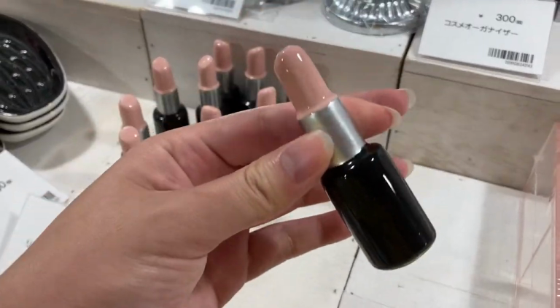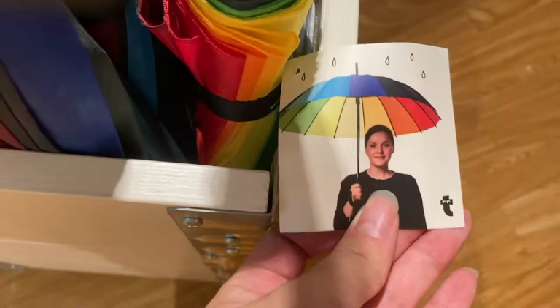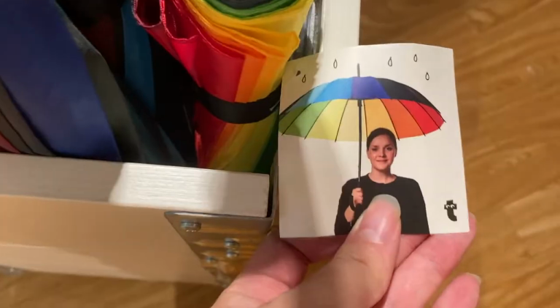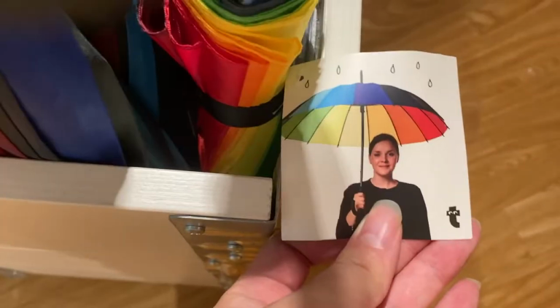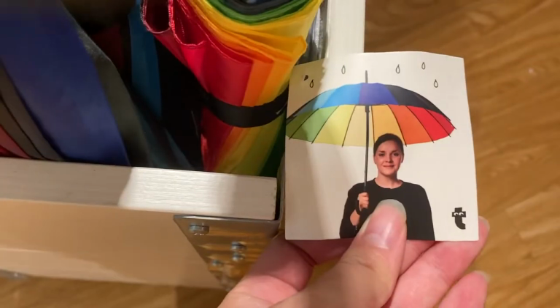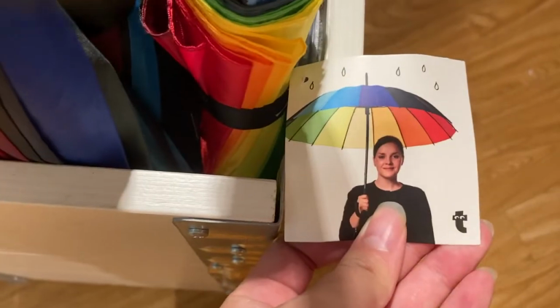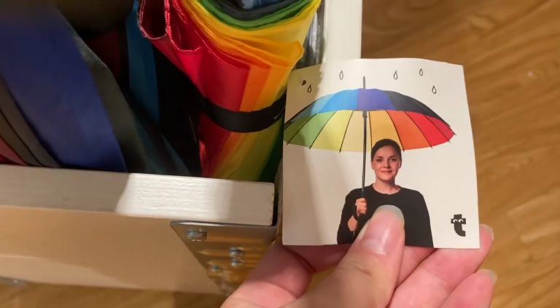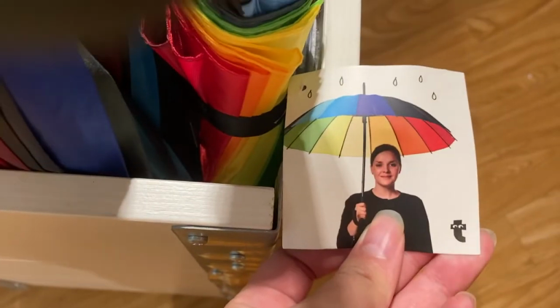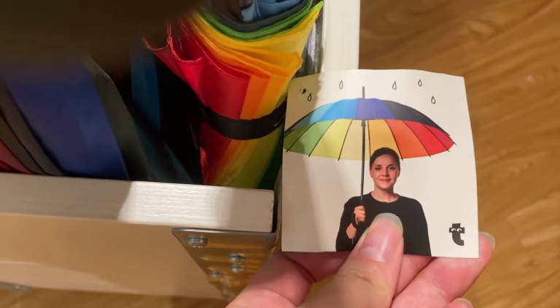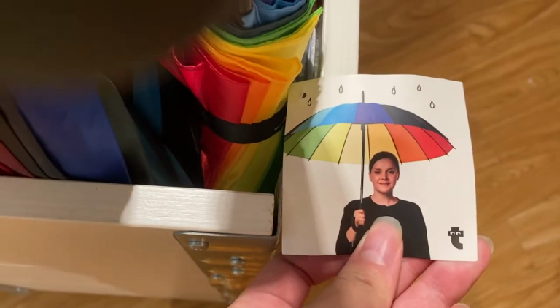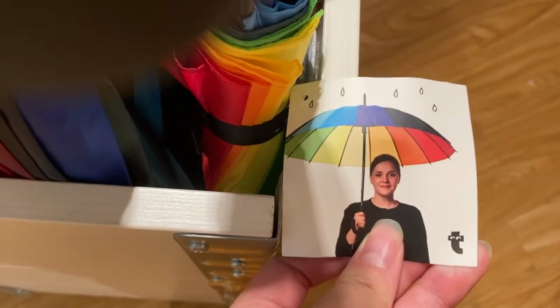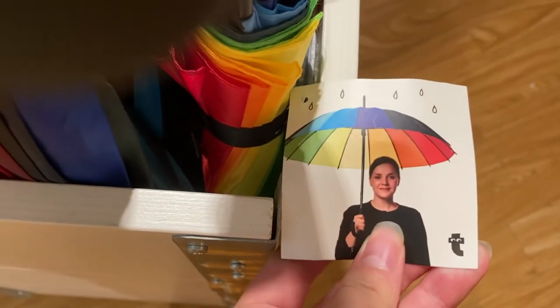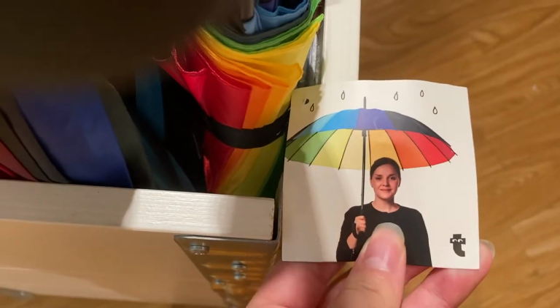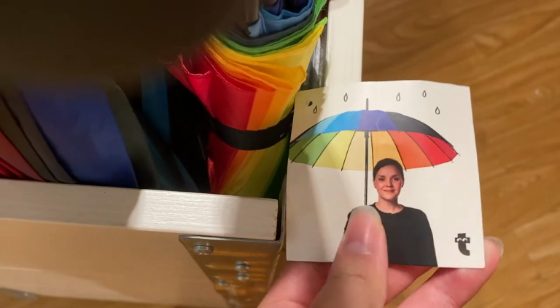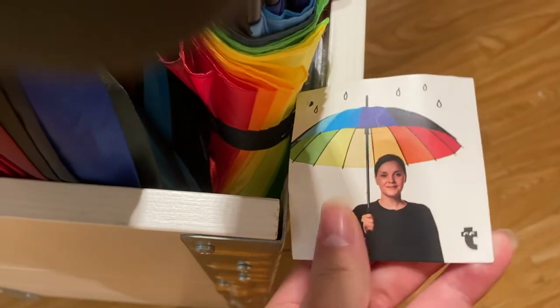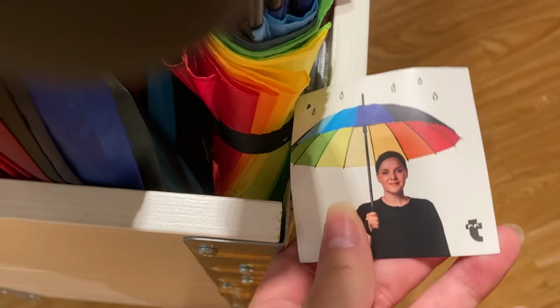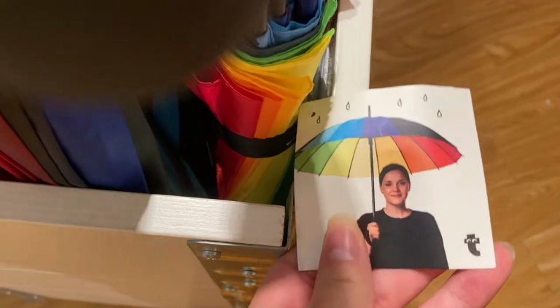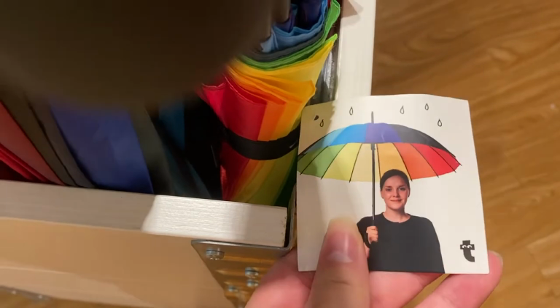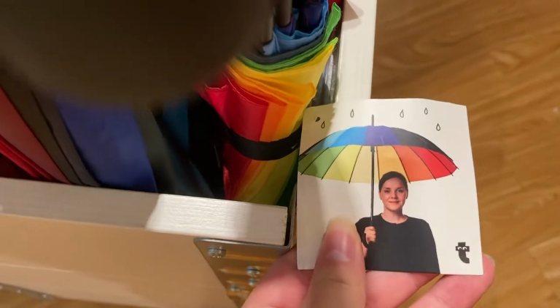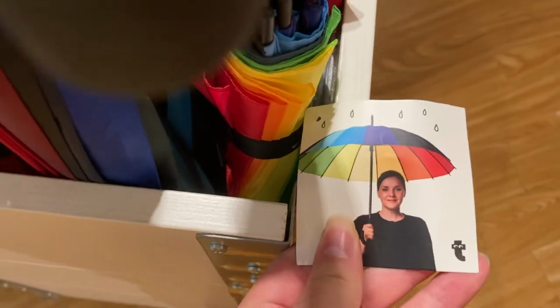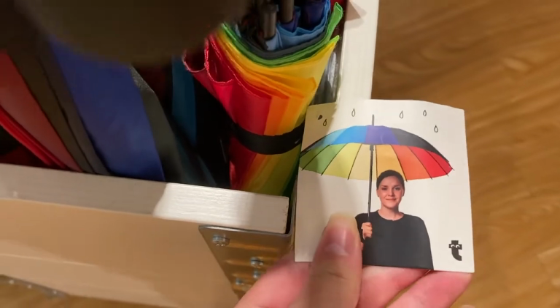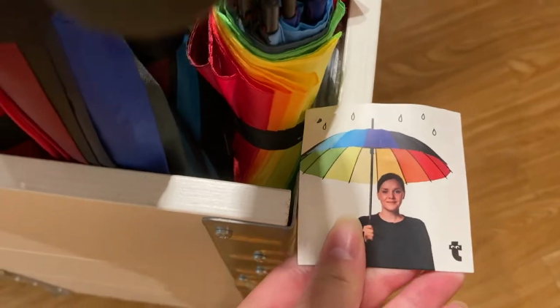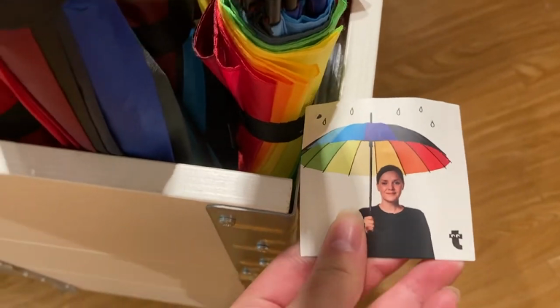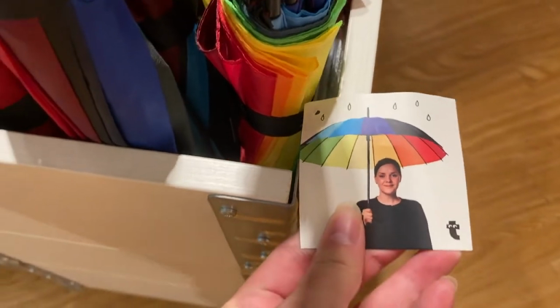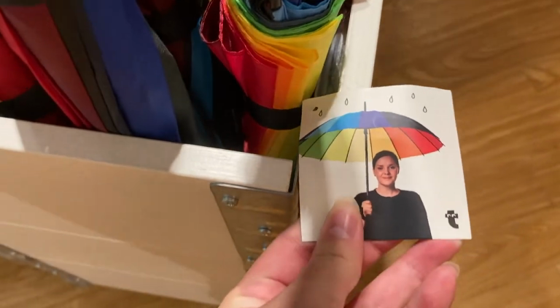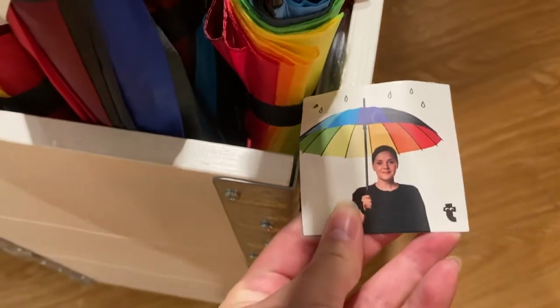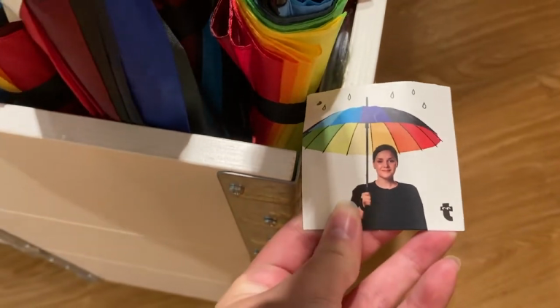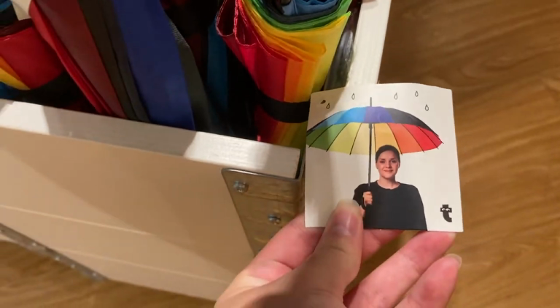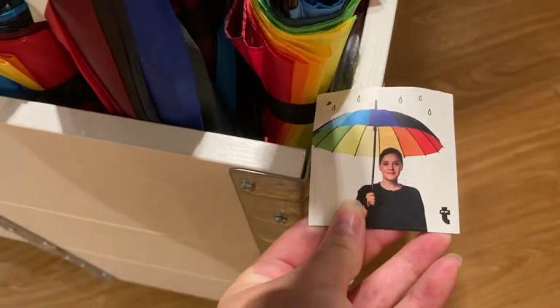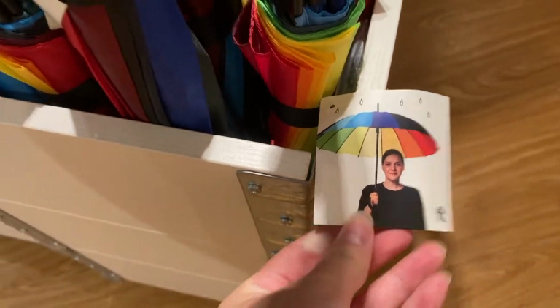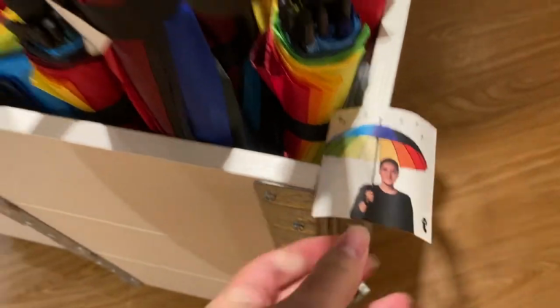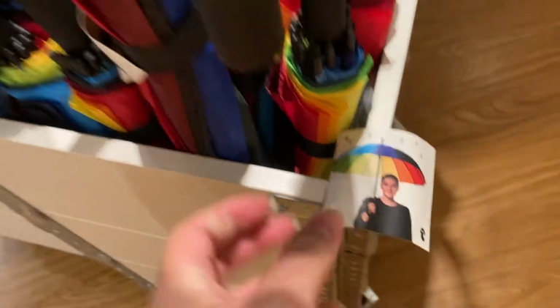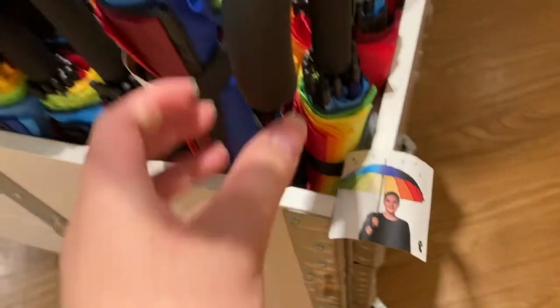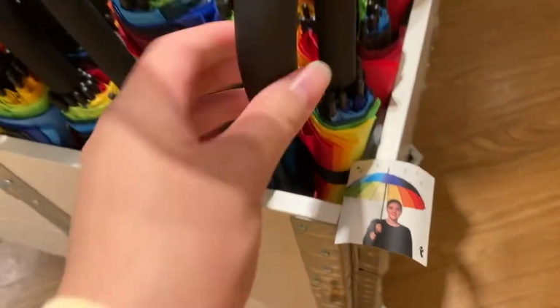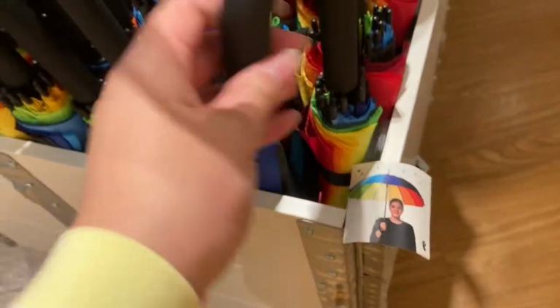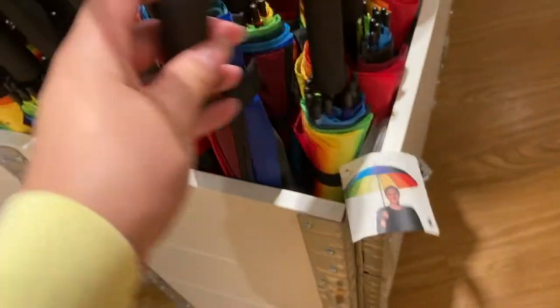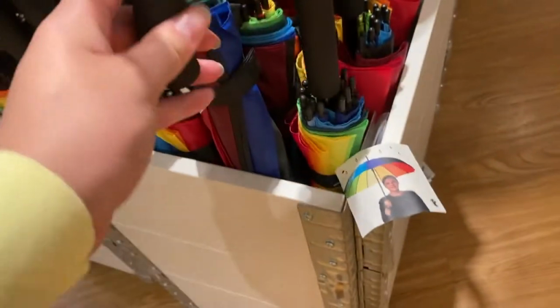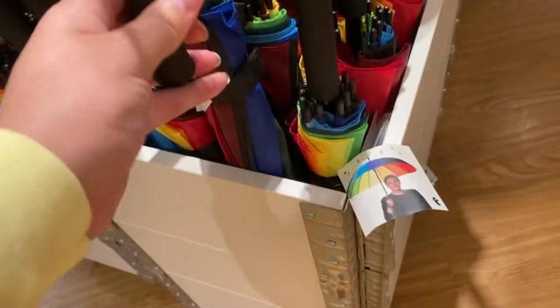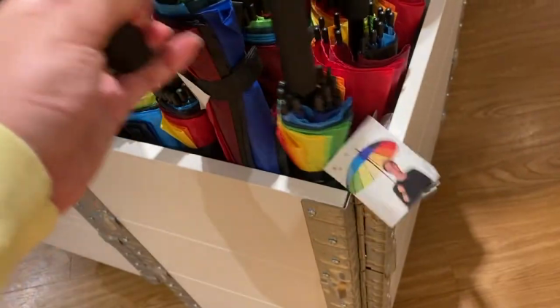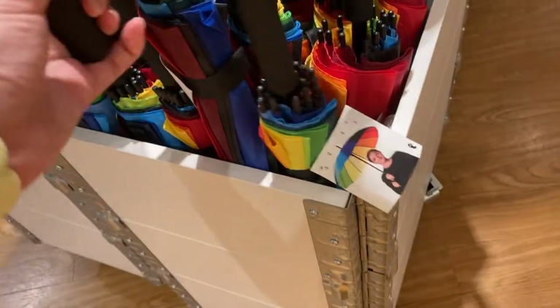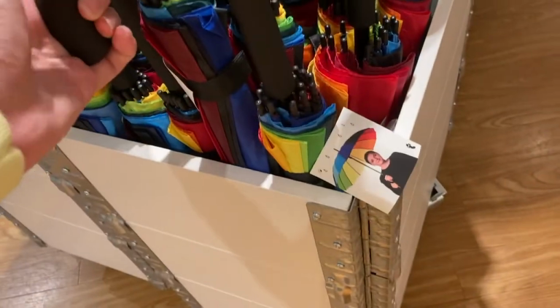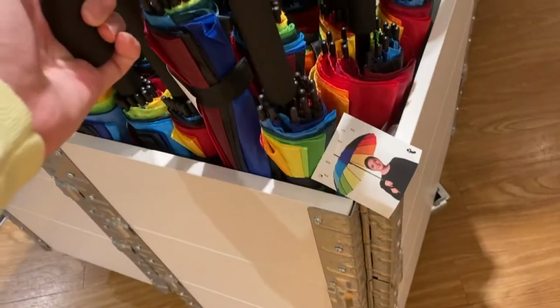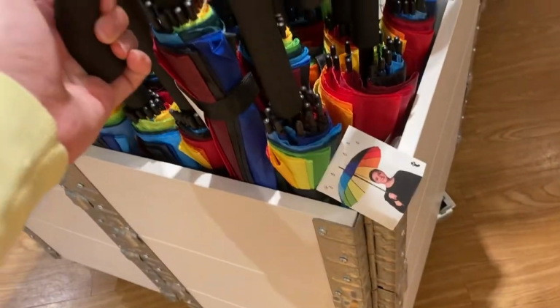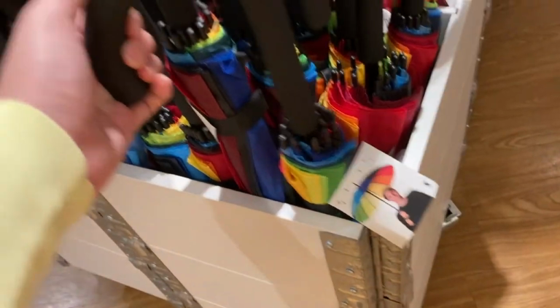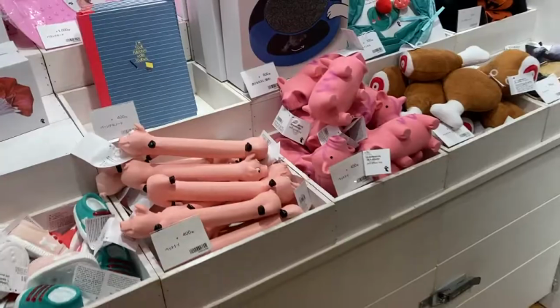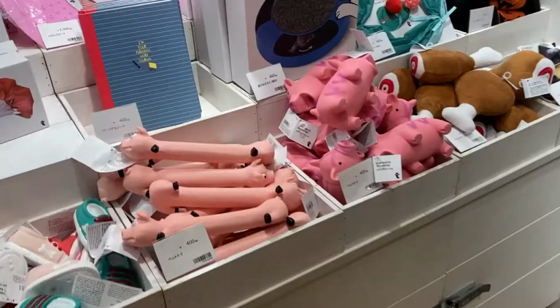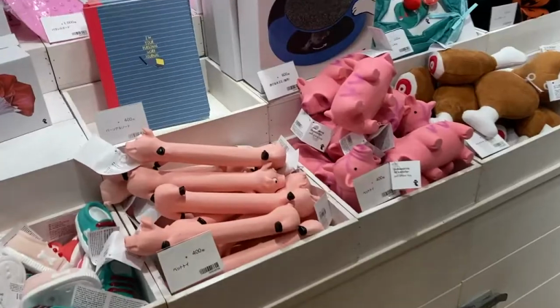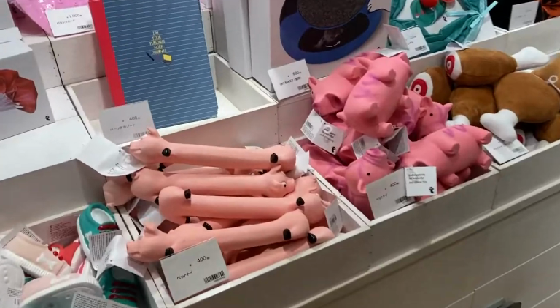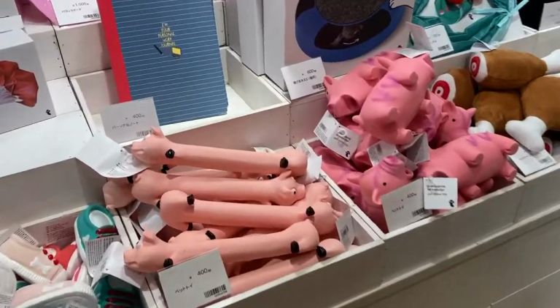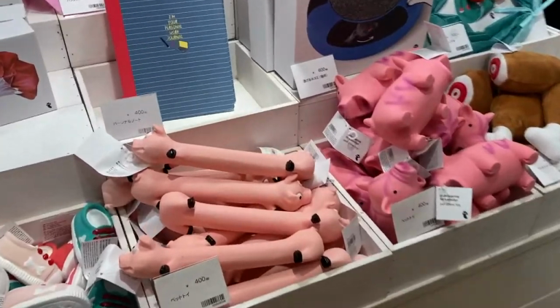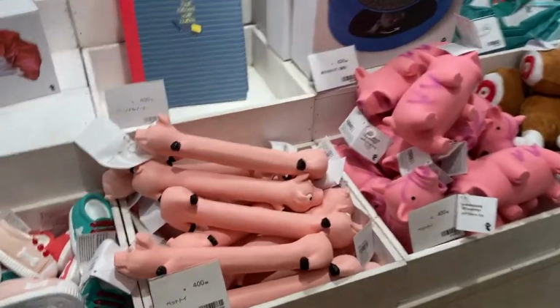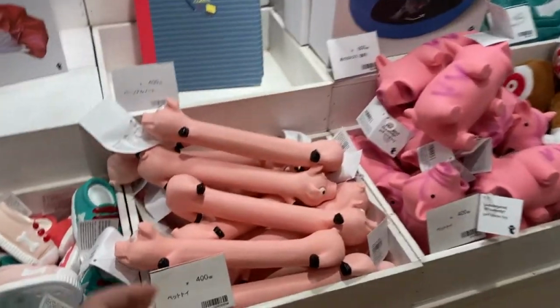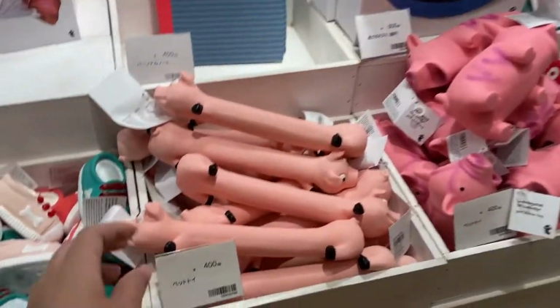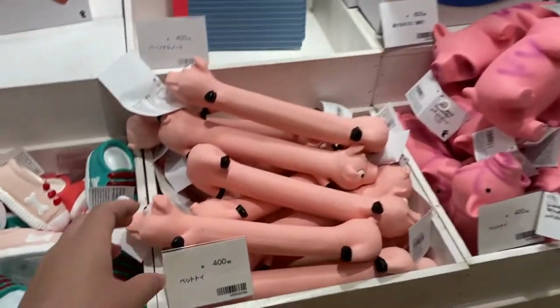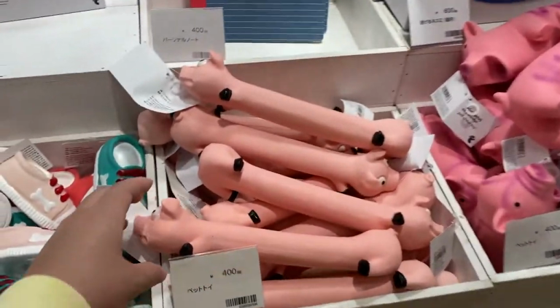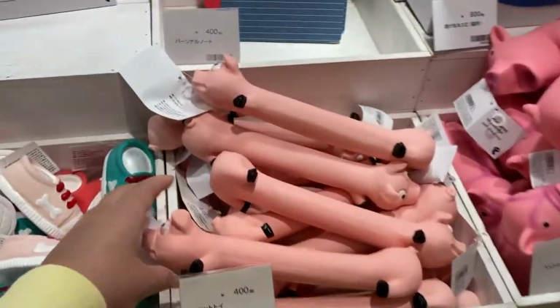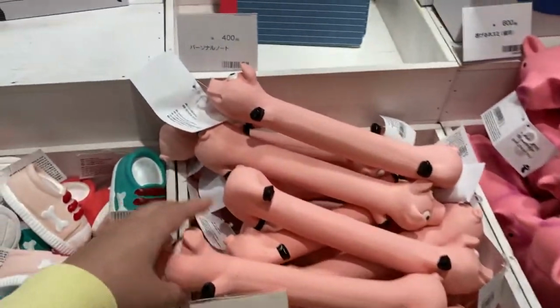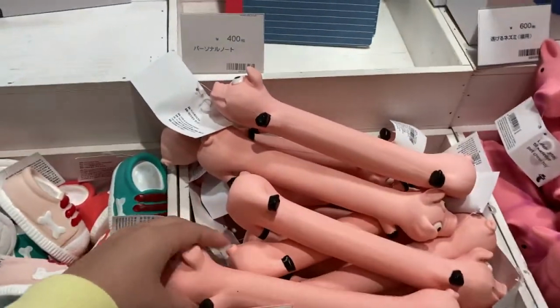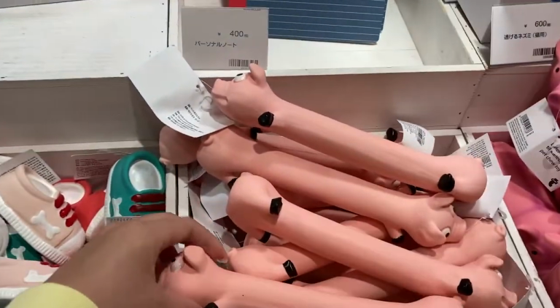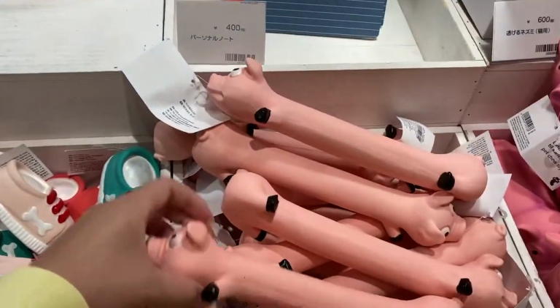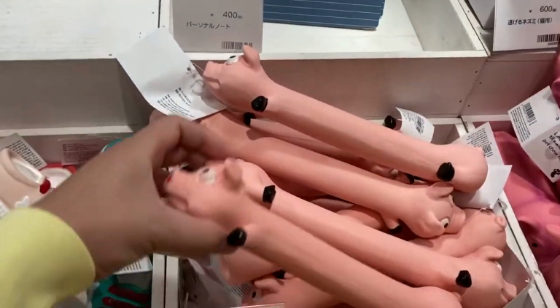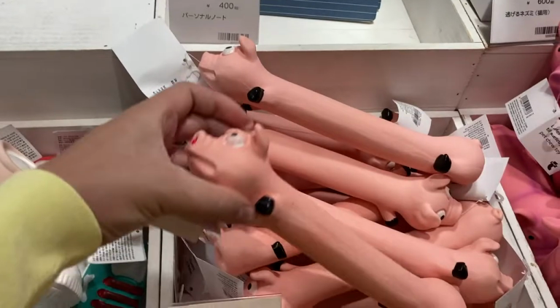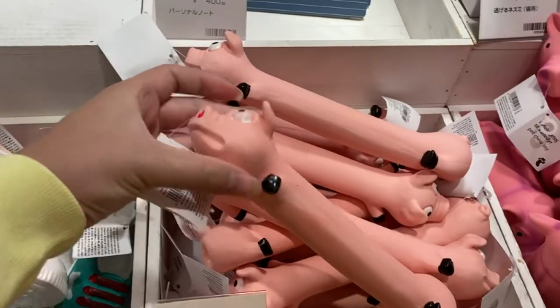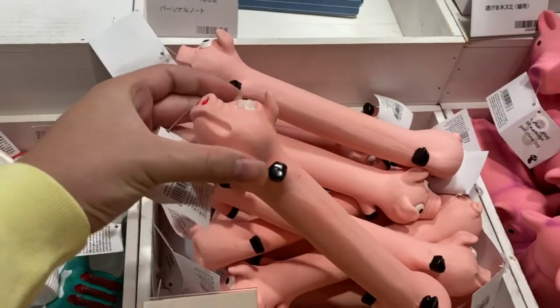These rainbow umbrellas — they've had stock since the day they opened. And they have a little pet section too.